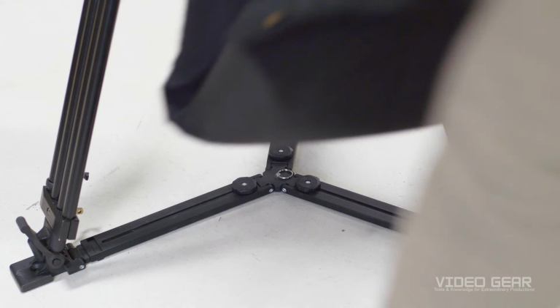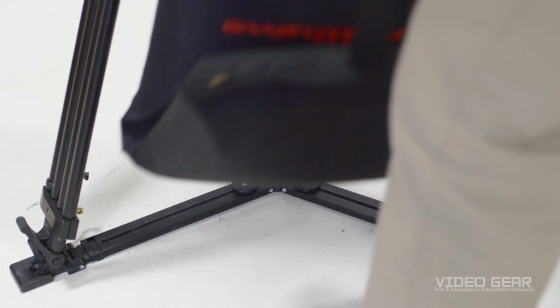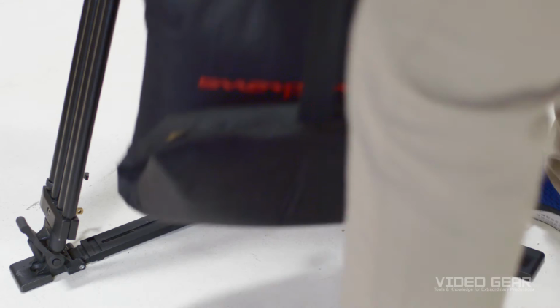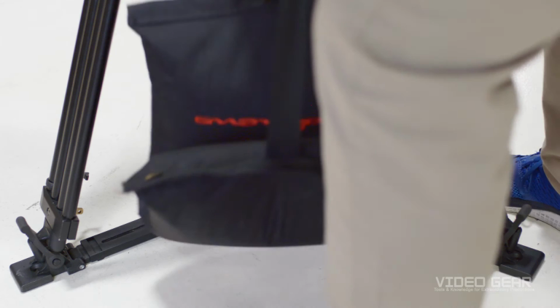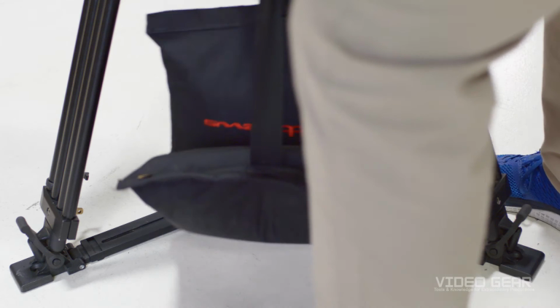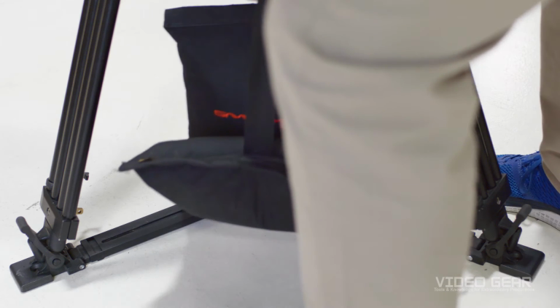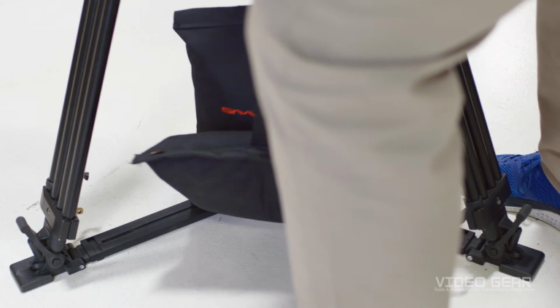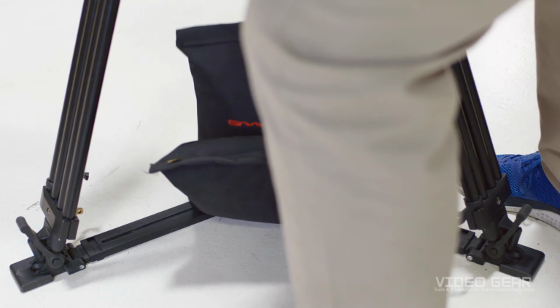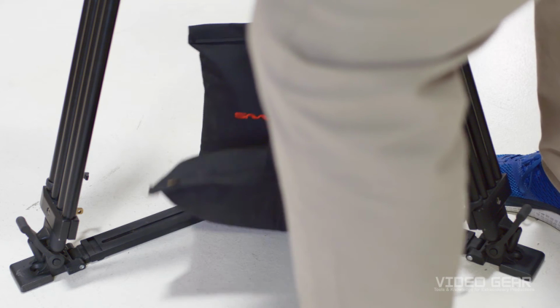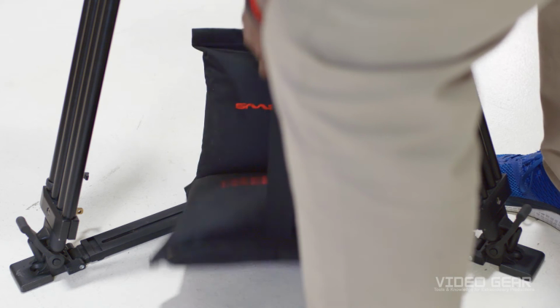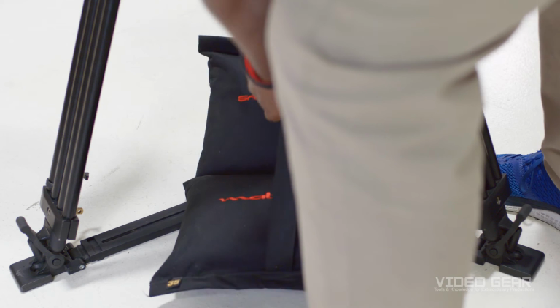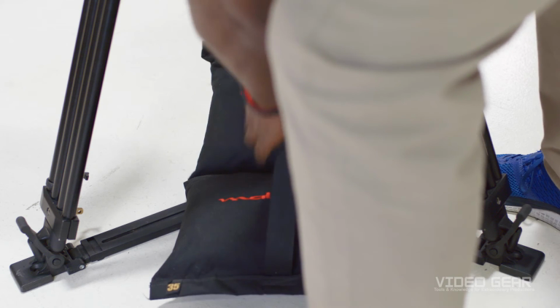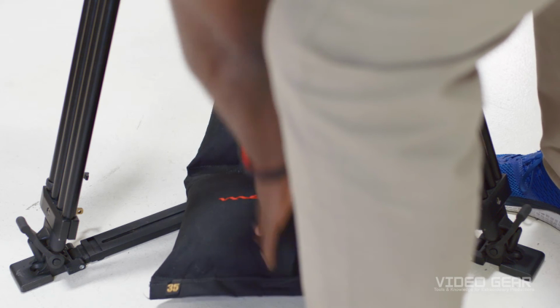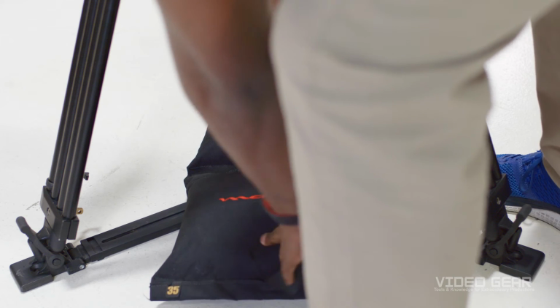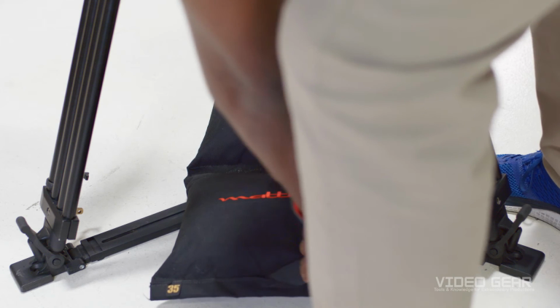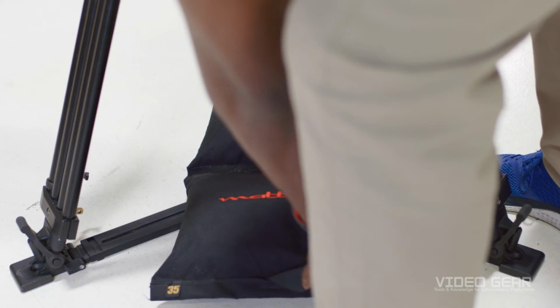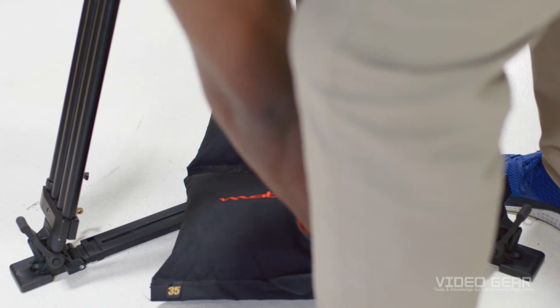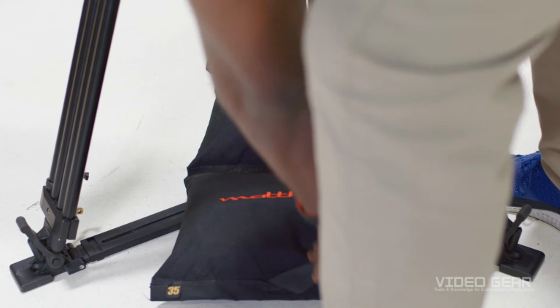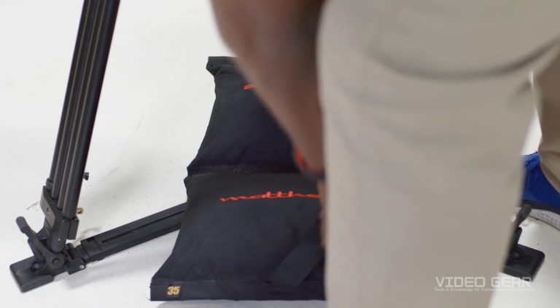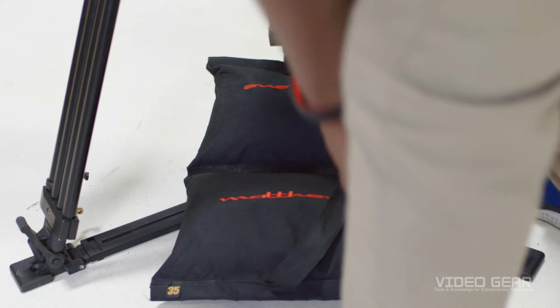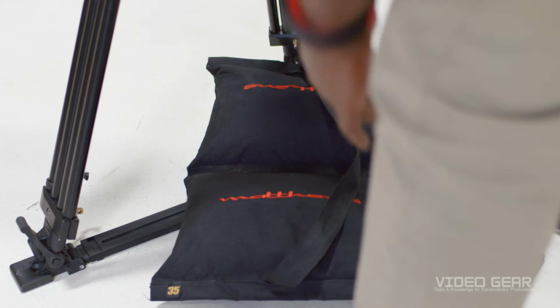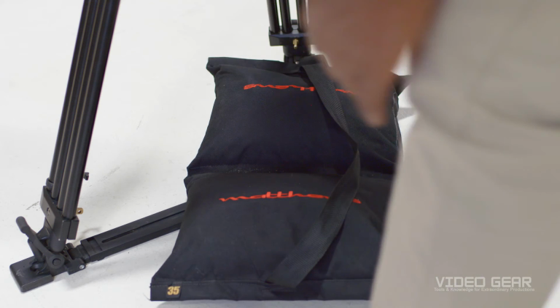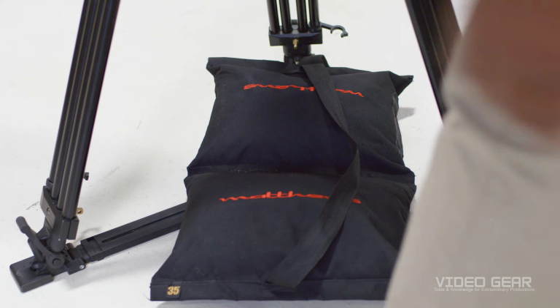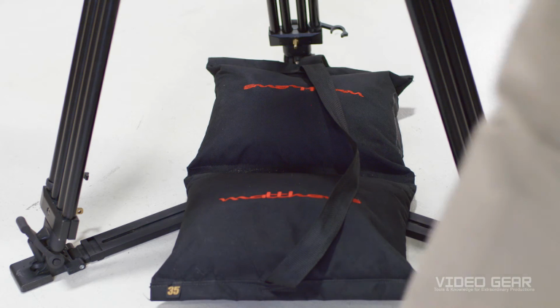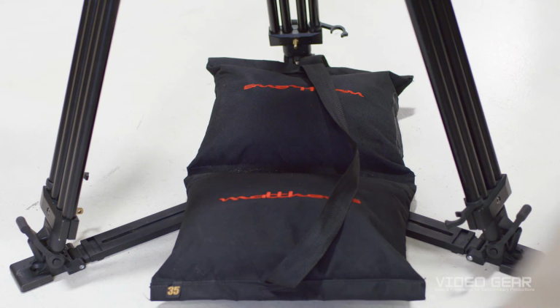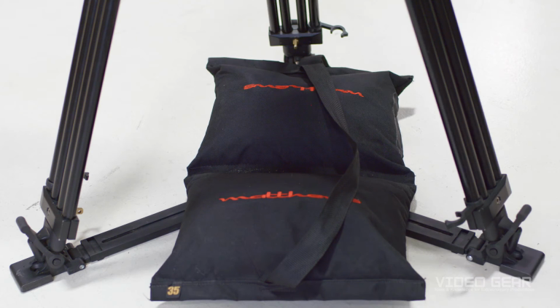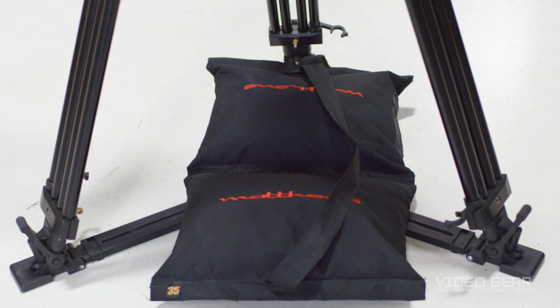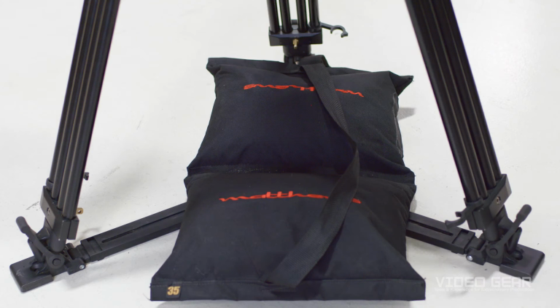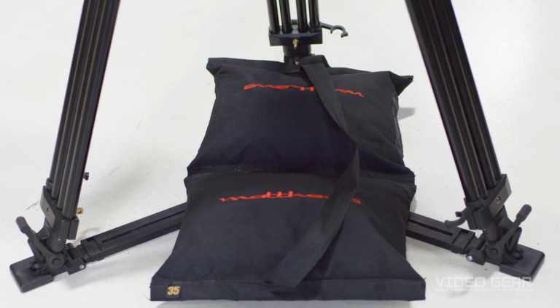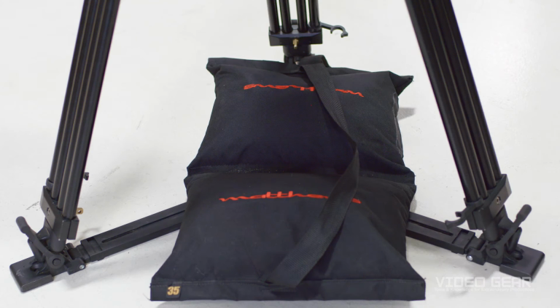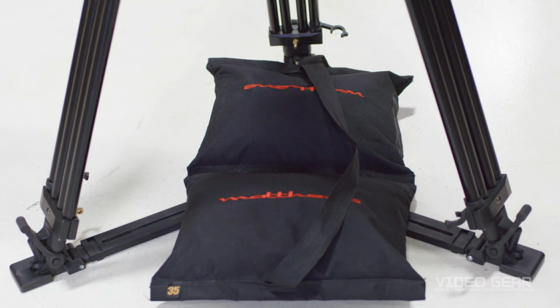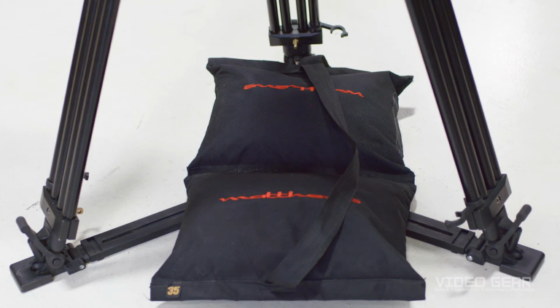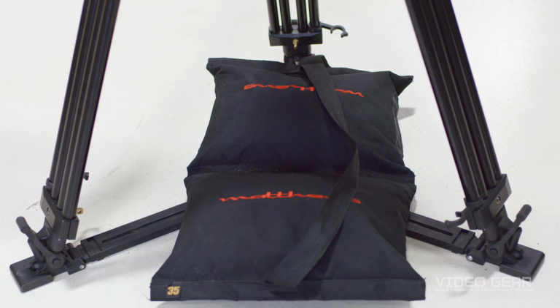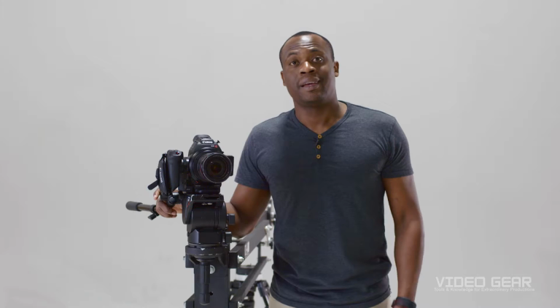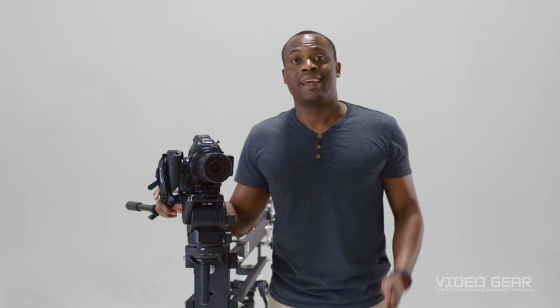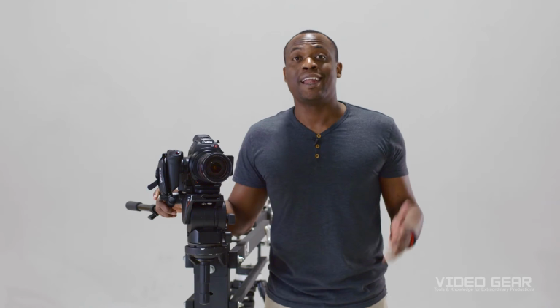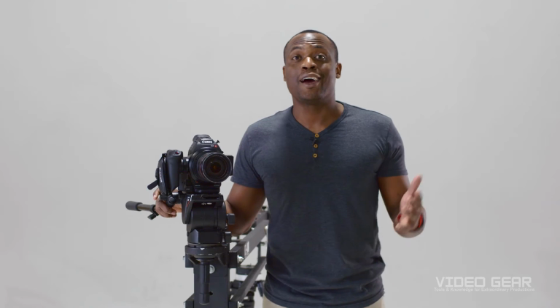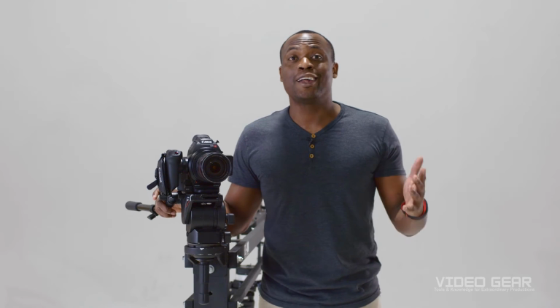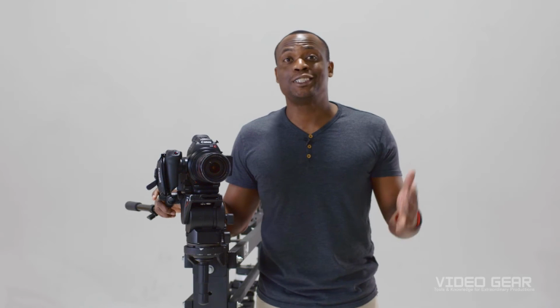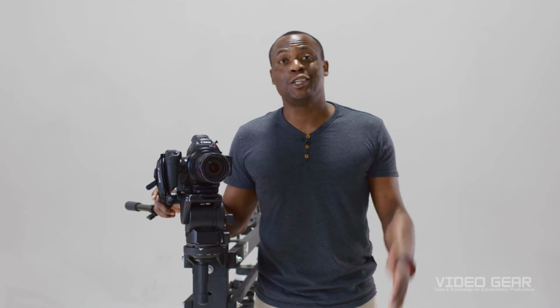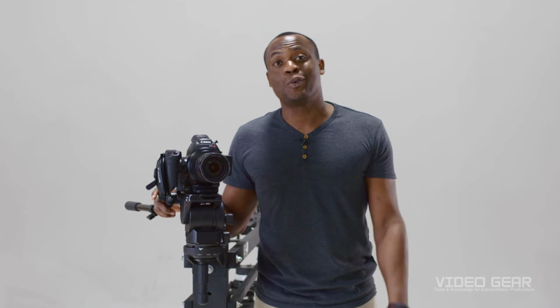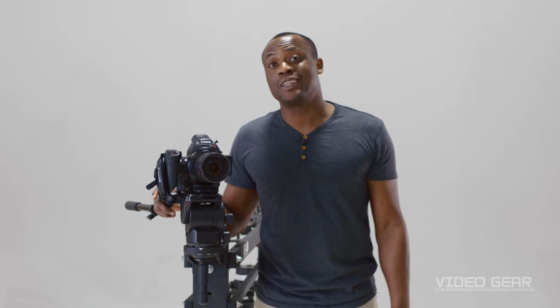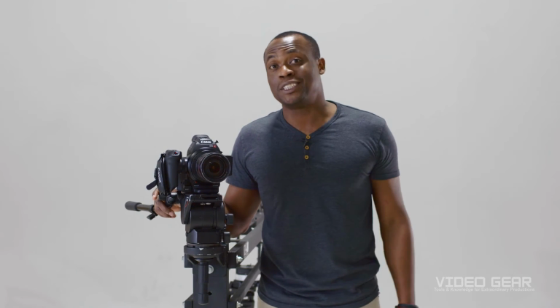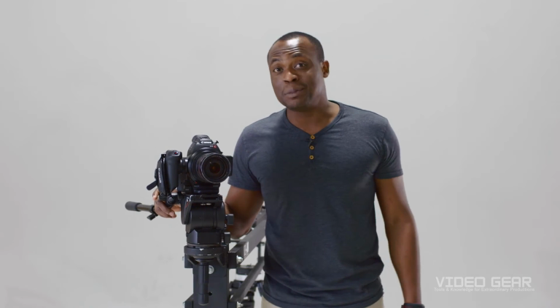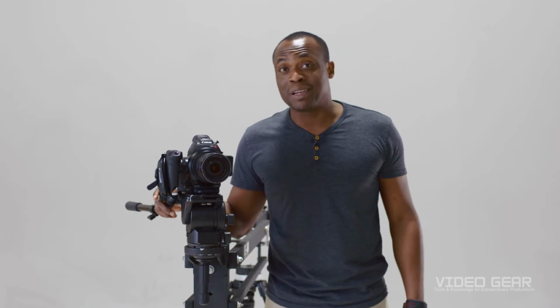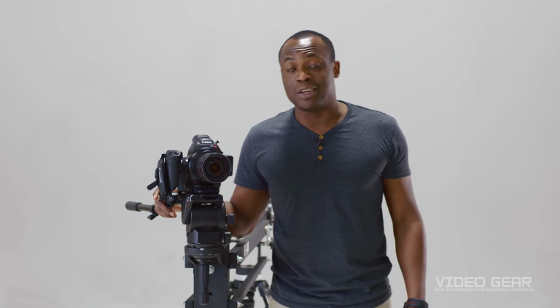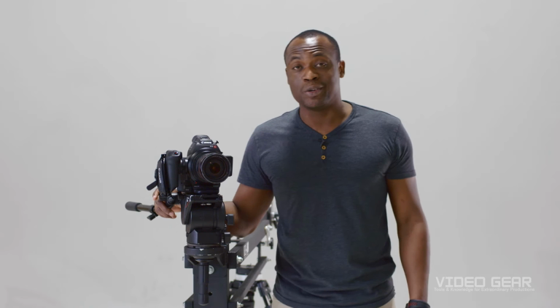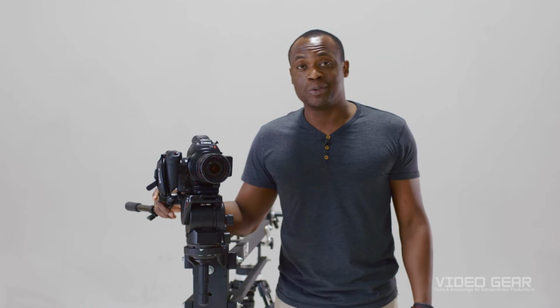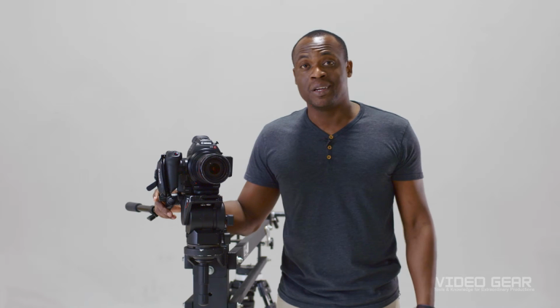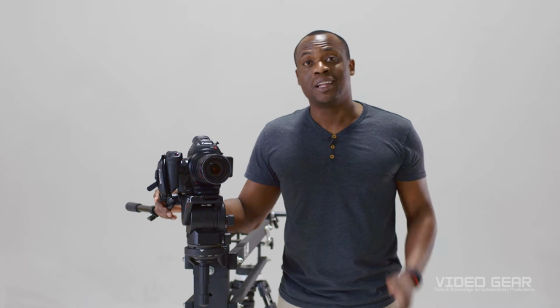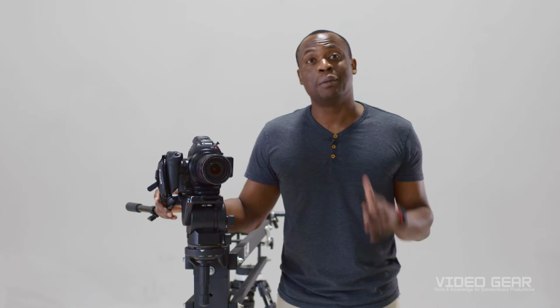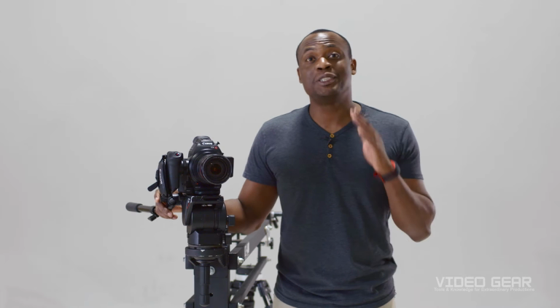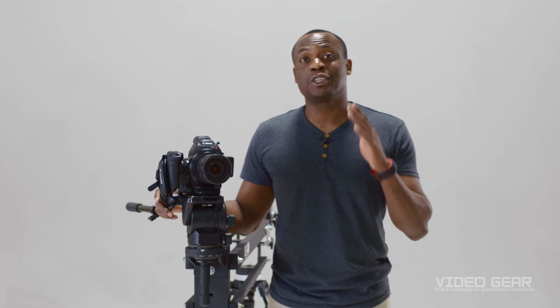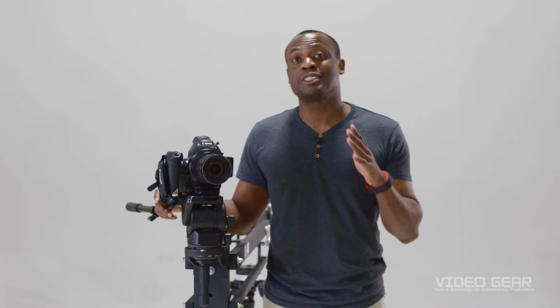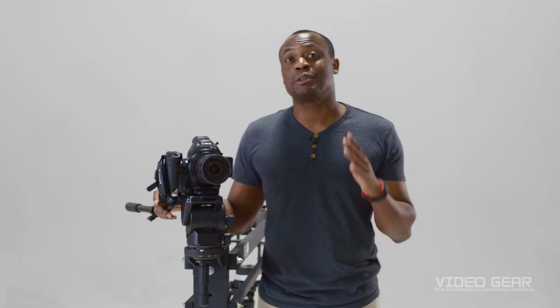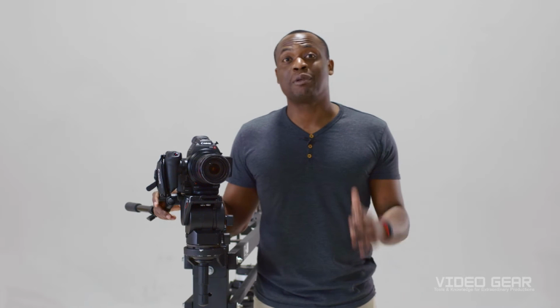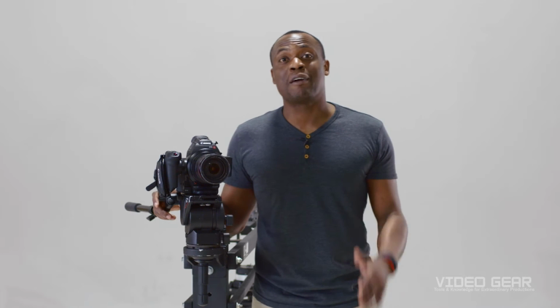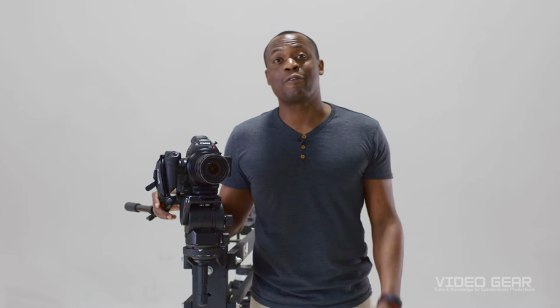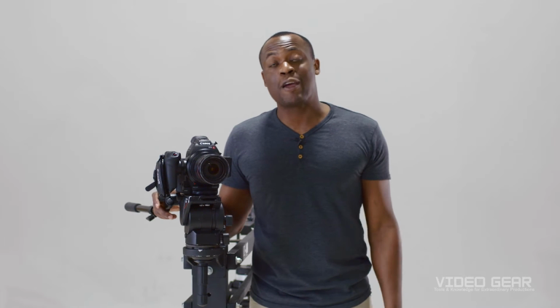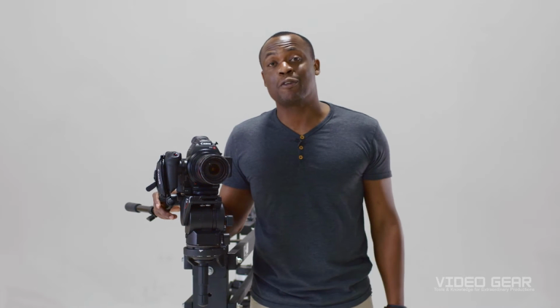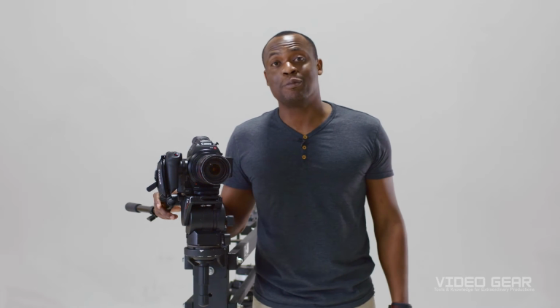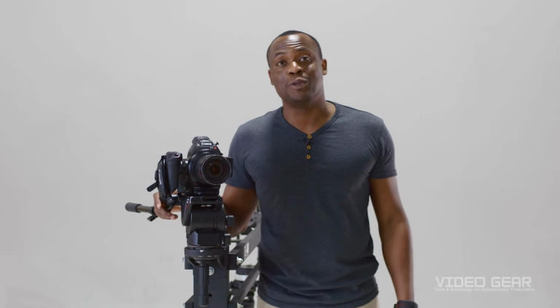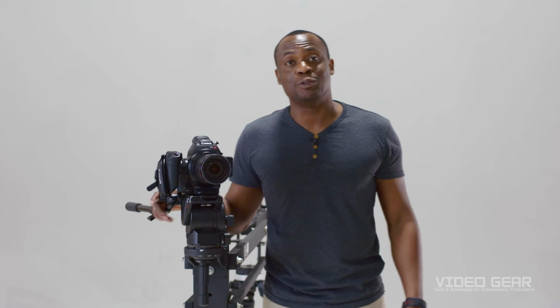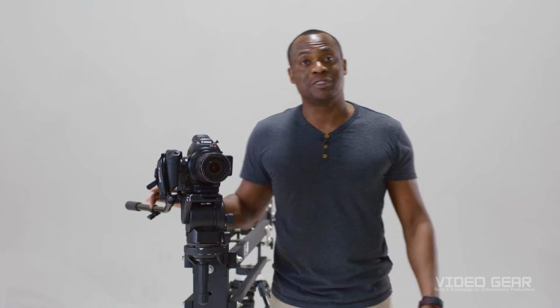Last but not least, use a sandbag for safety. And now that you know what a jib can do, let me show you some of my favorite moves.